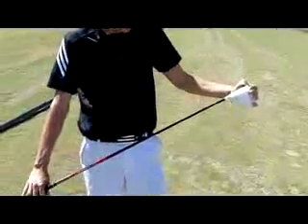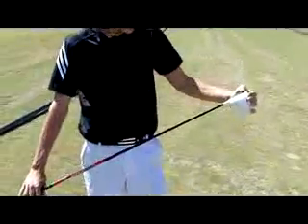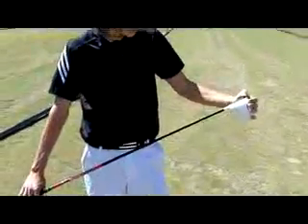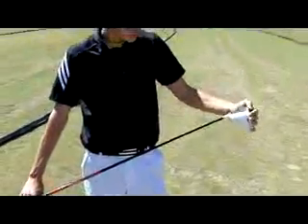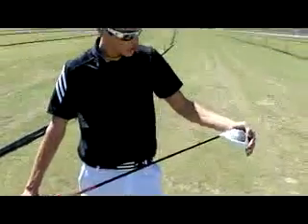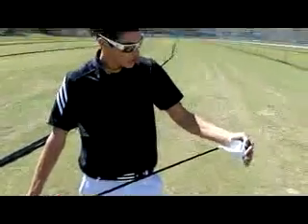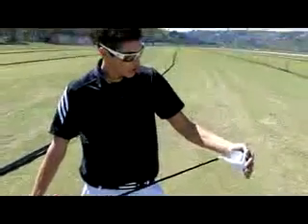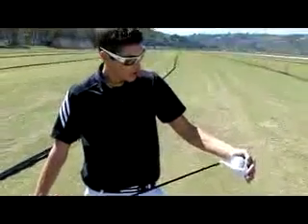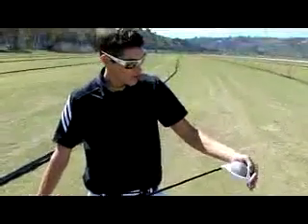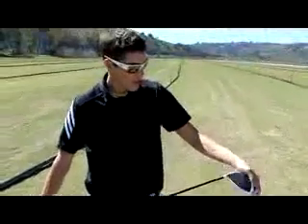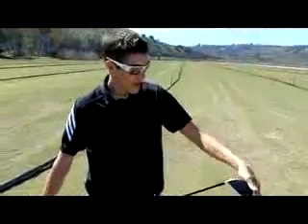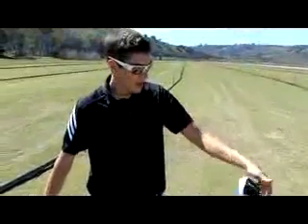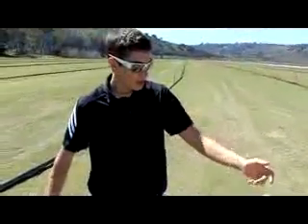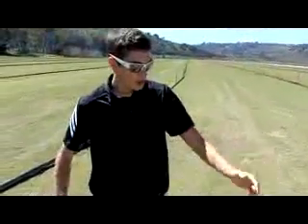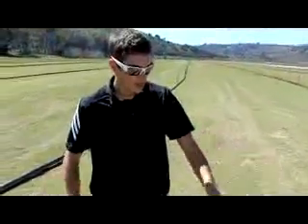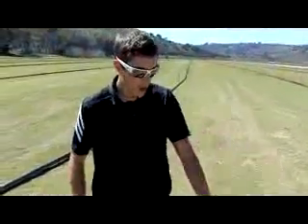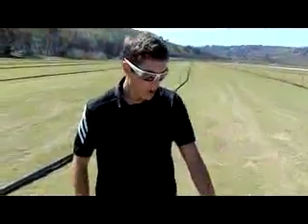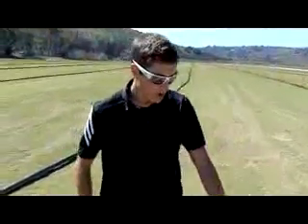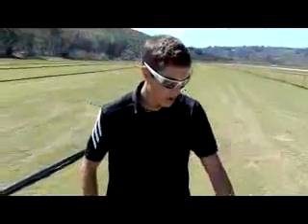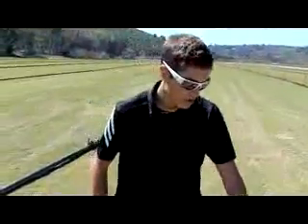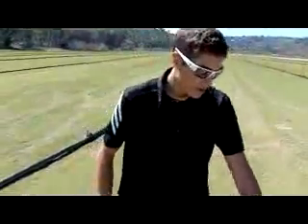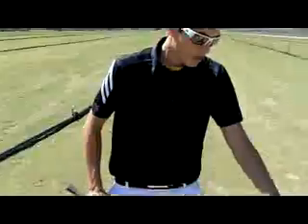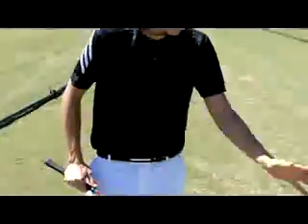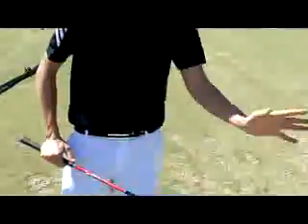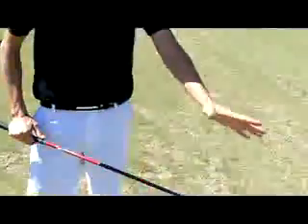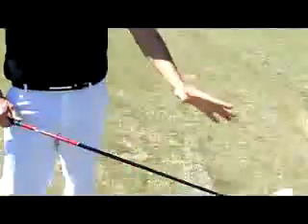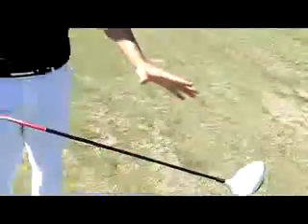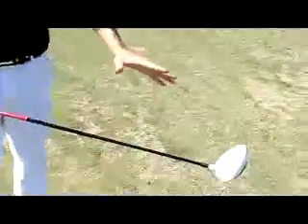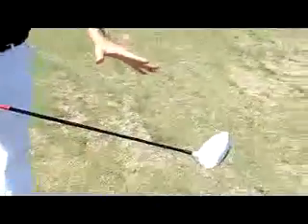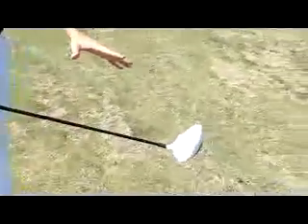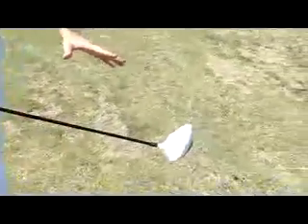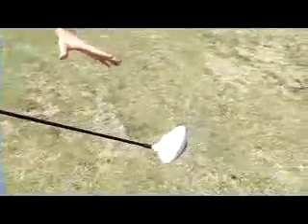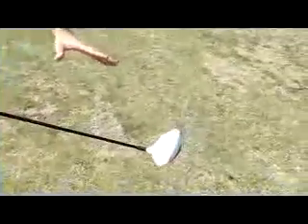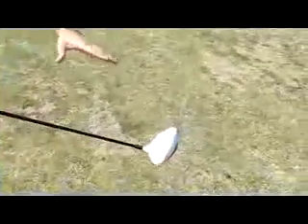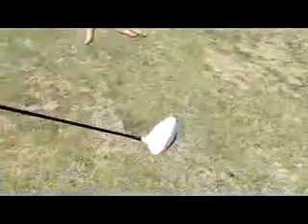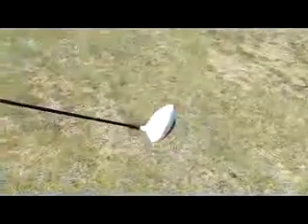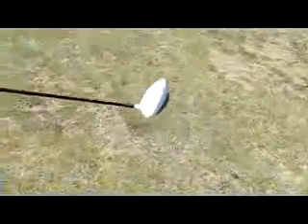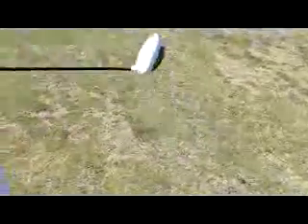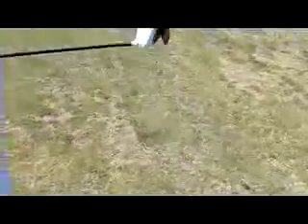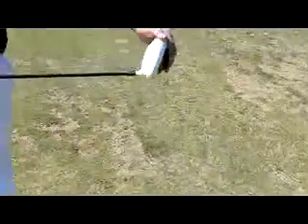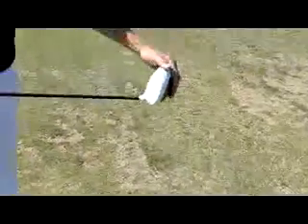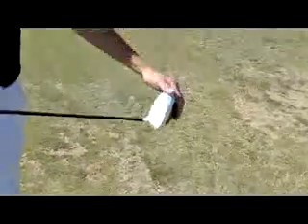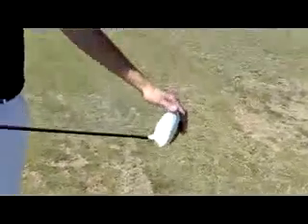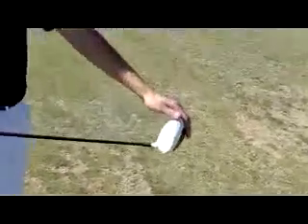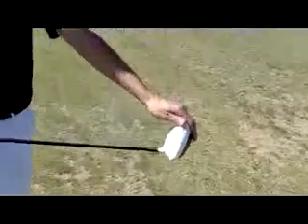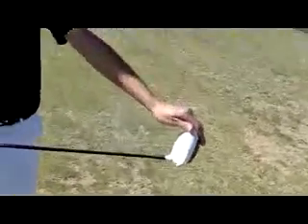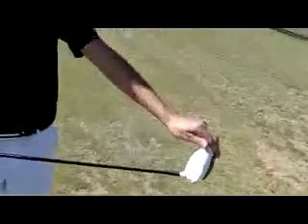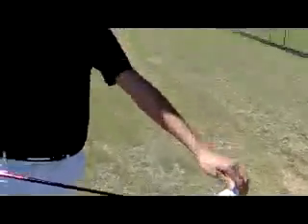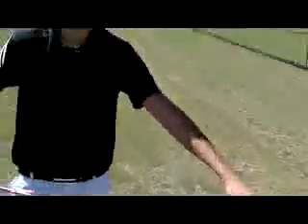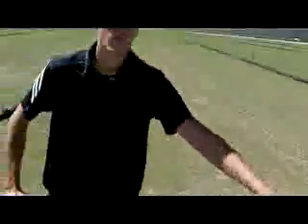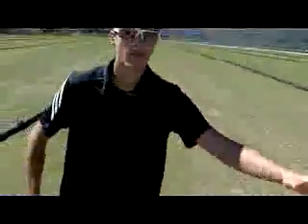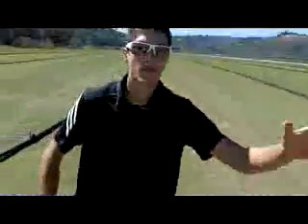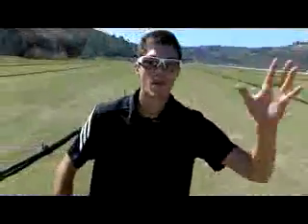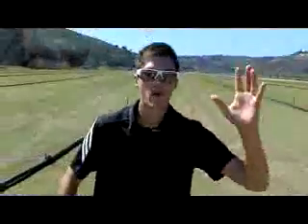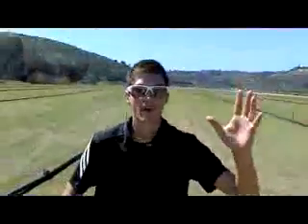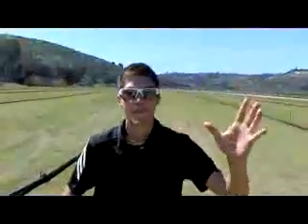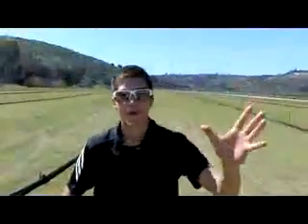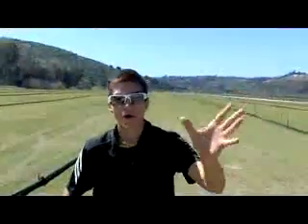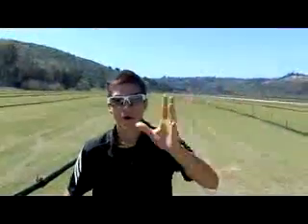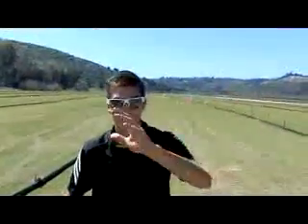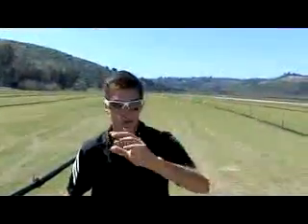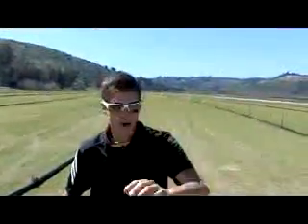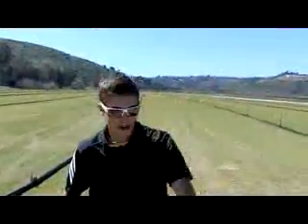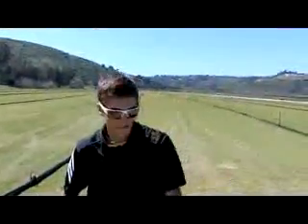So it's a good shaped head, it's smaller, it's square to open, and it has a weight in the toe to promote that ball going right.